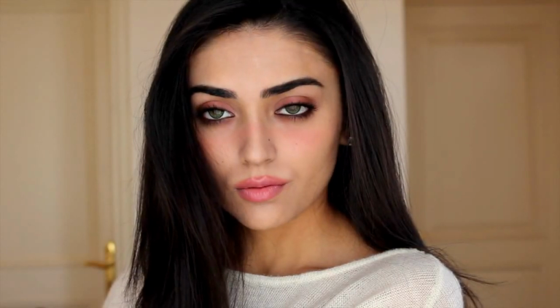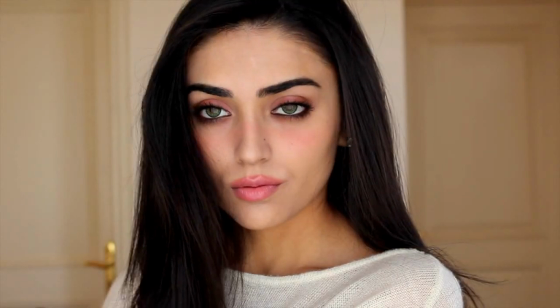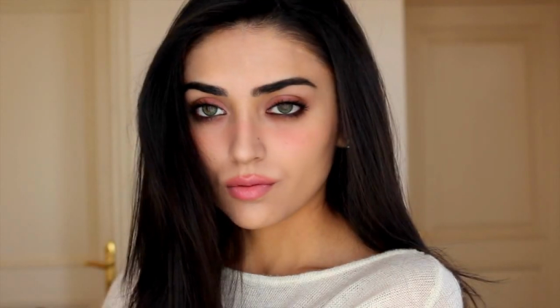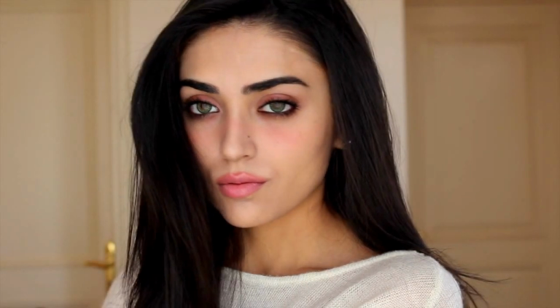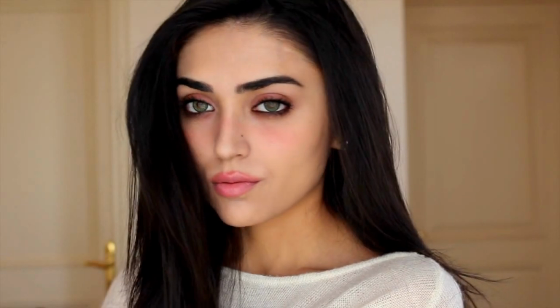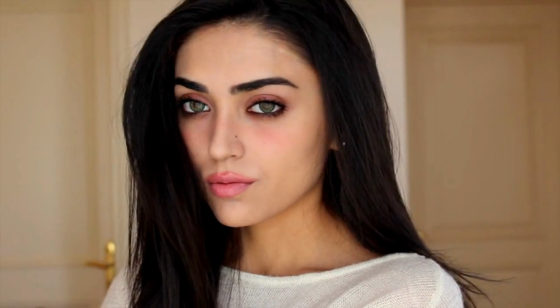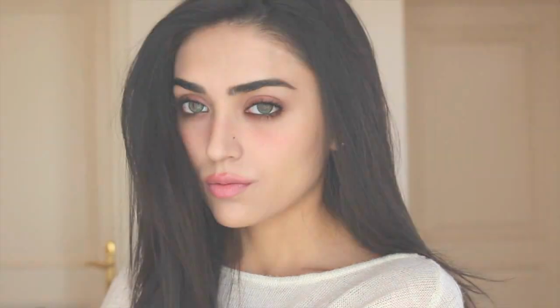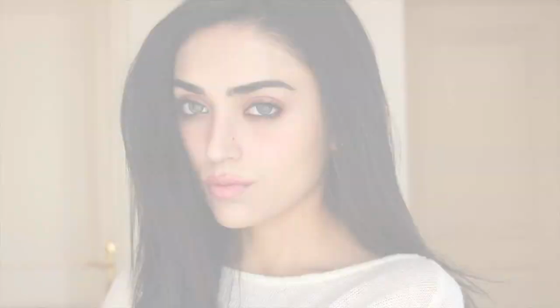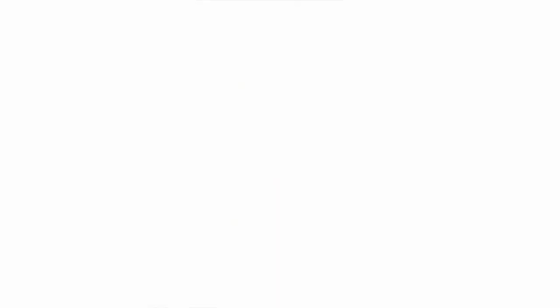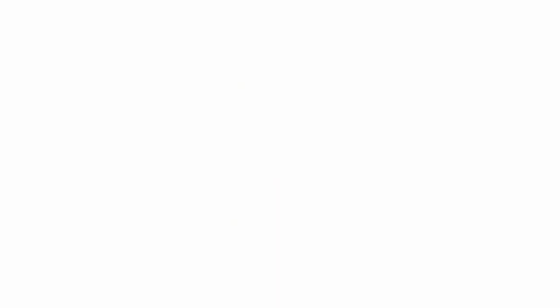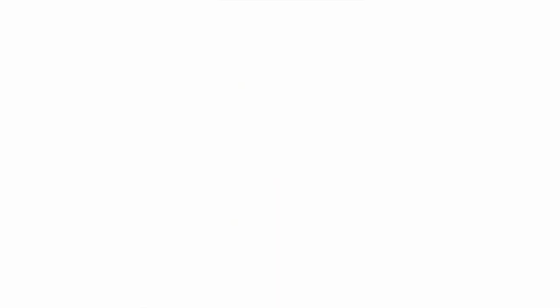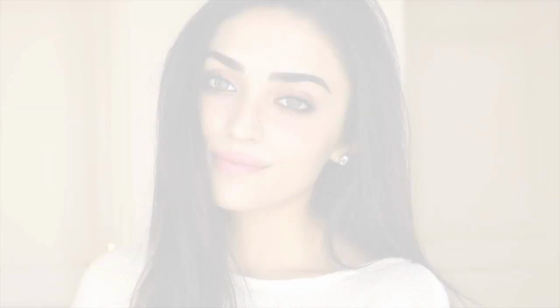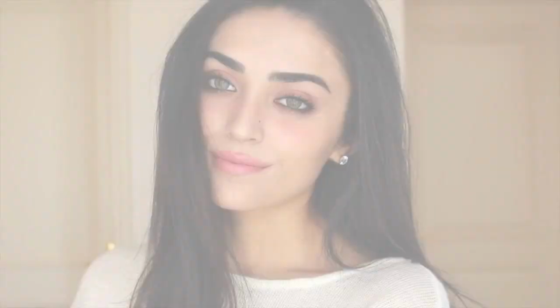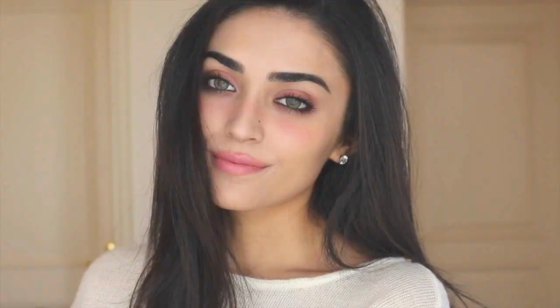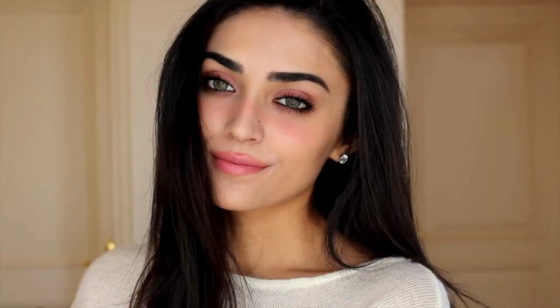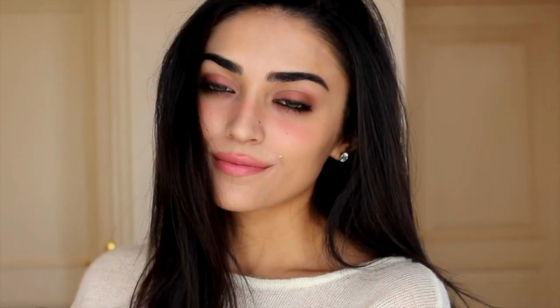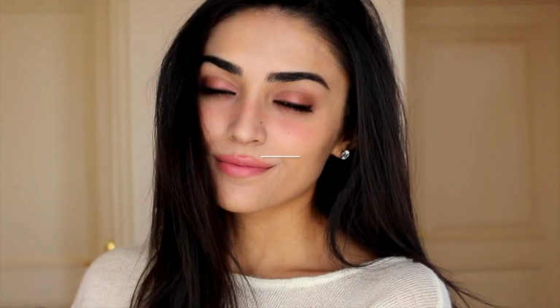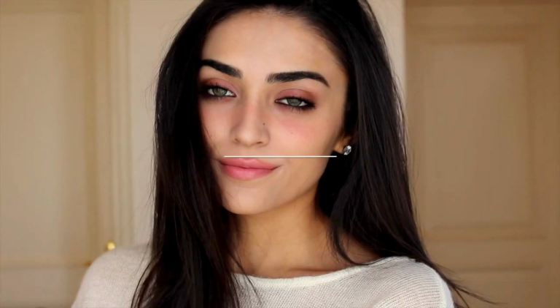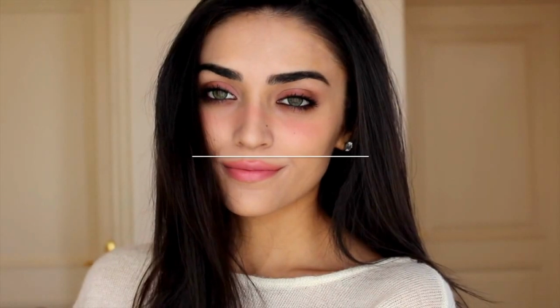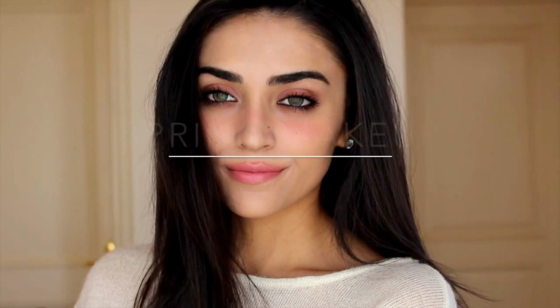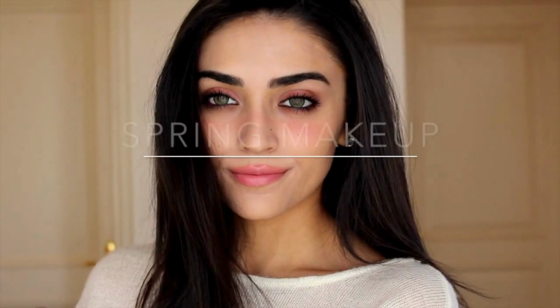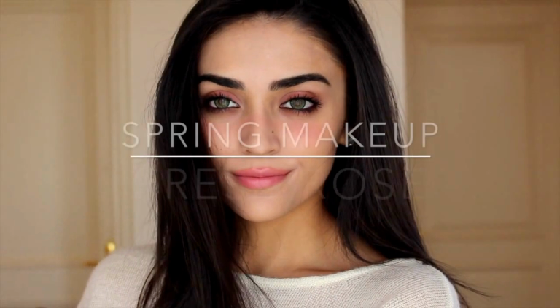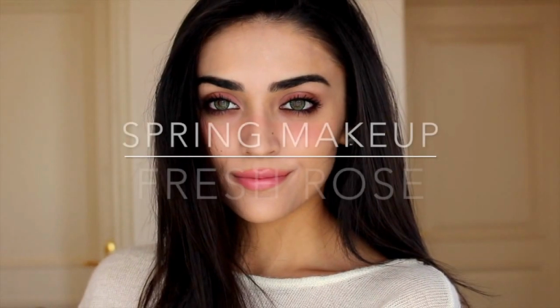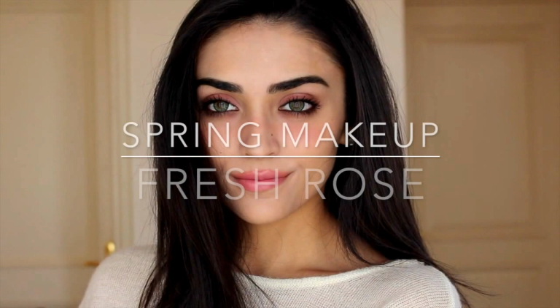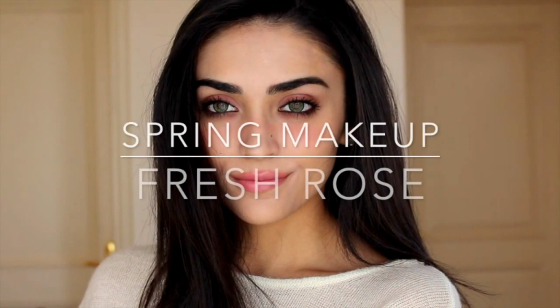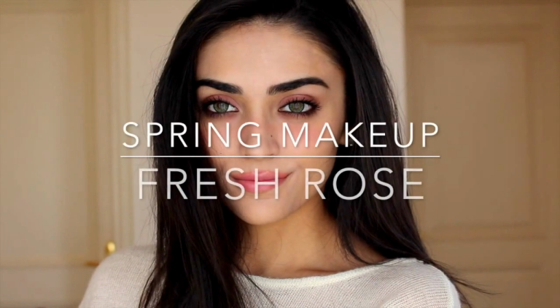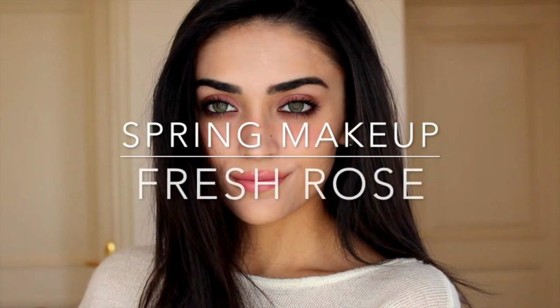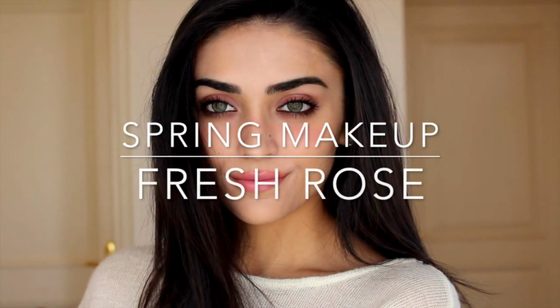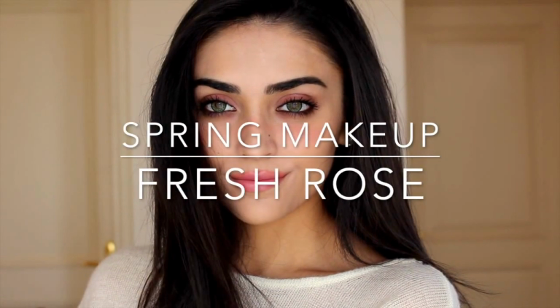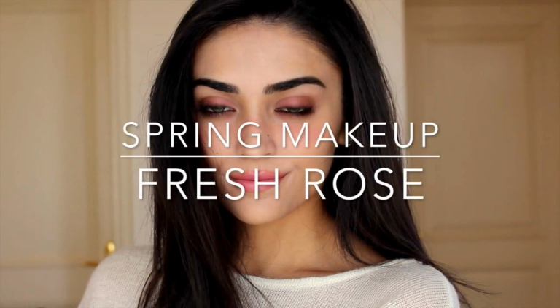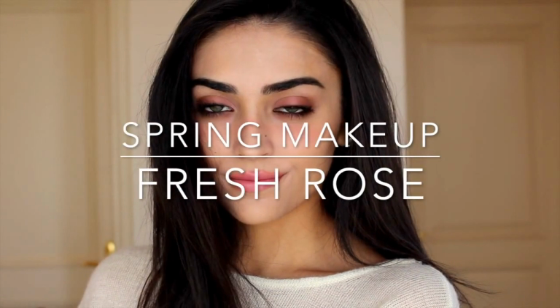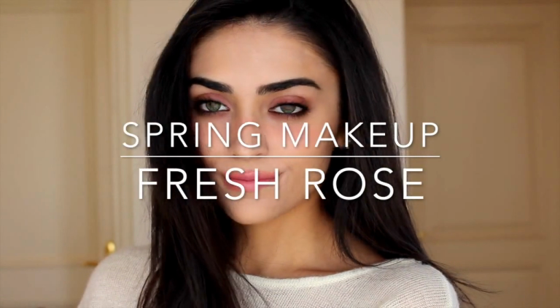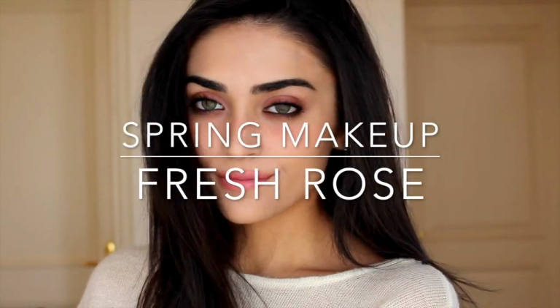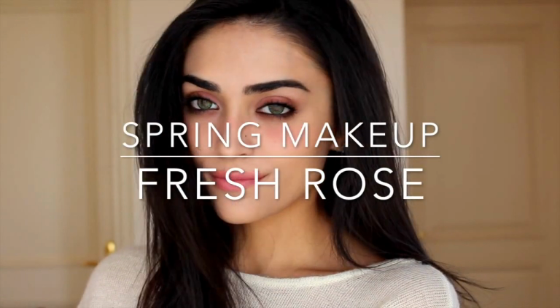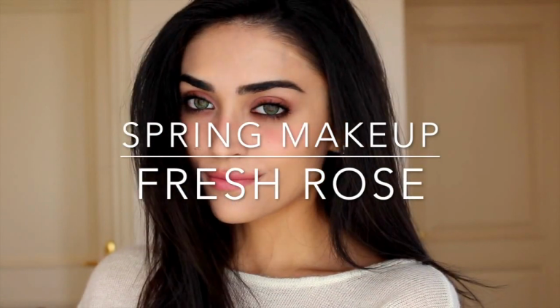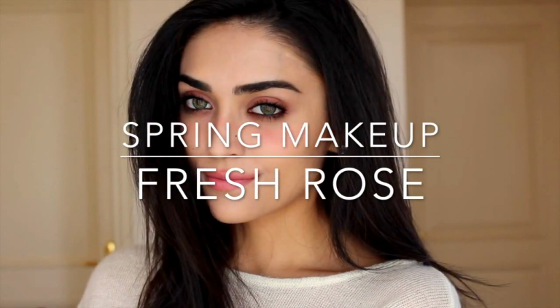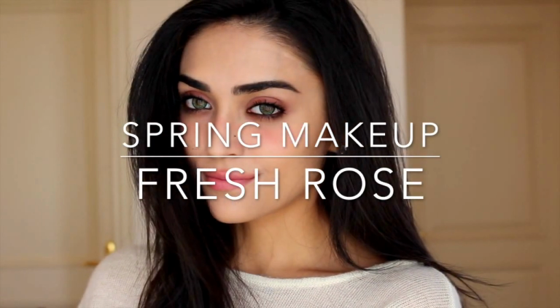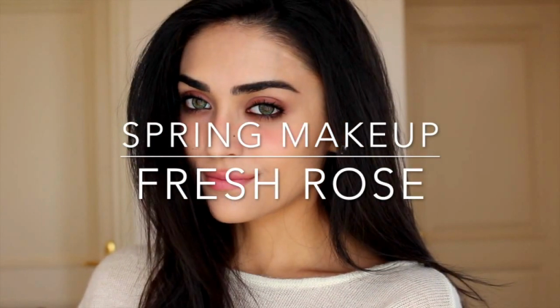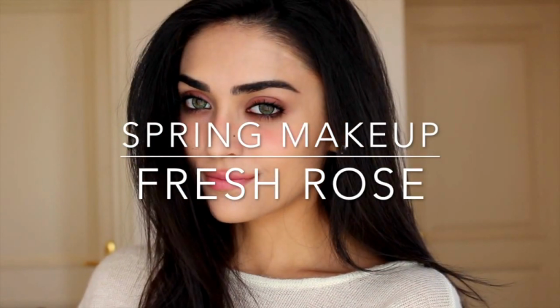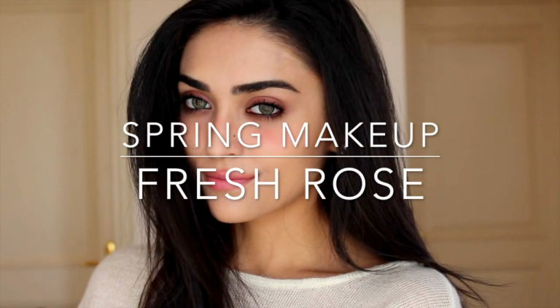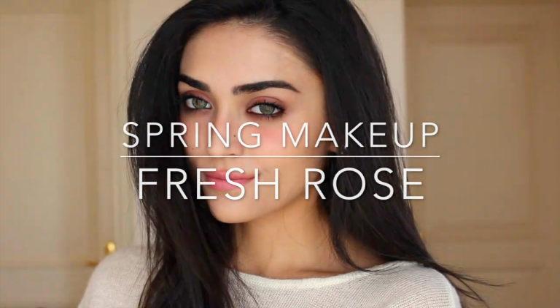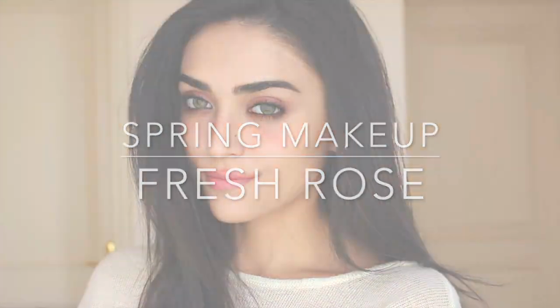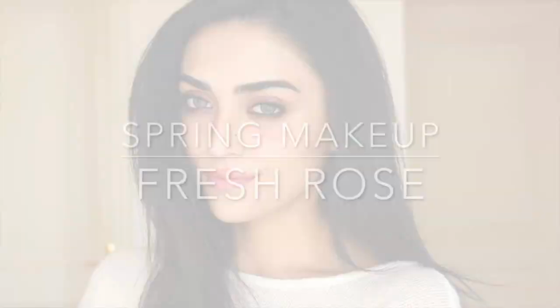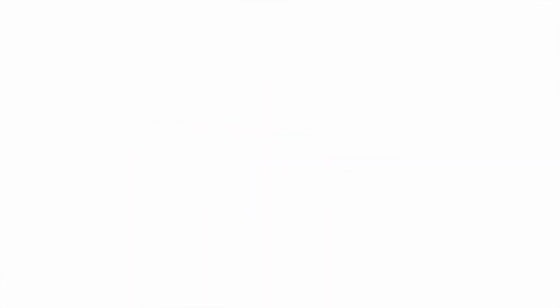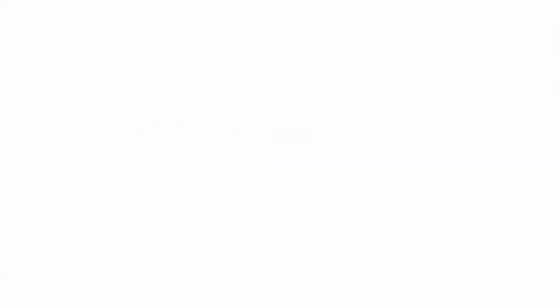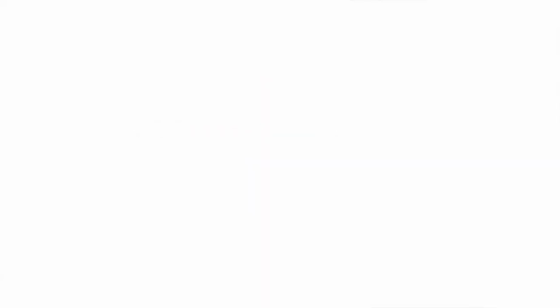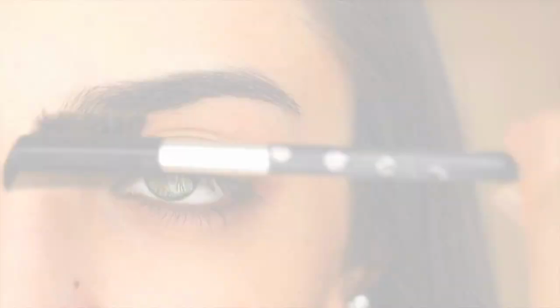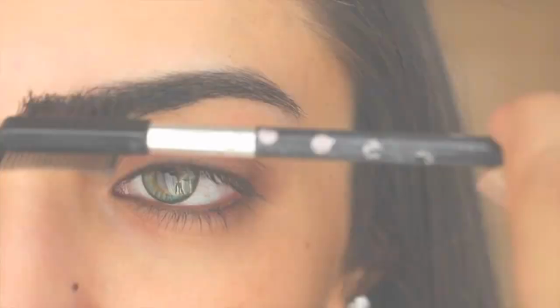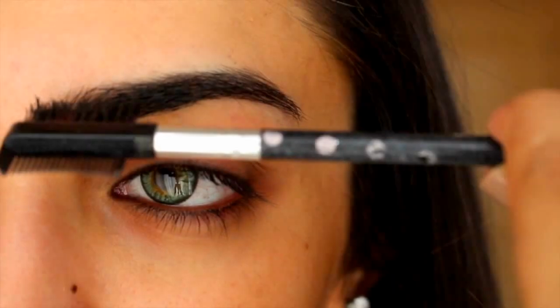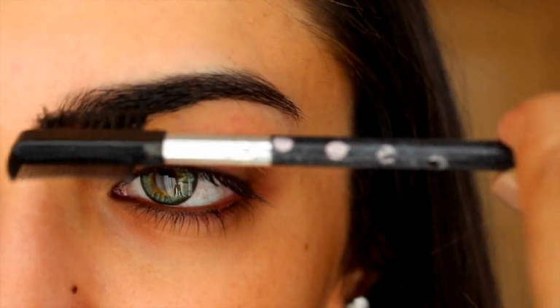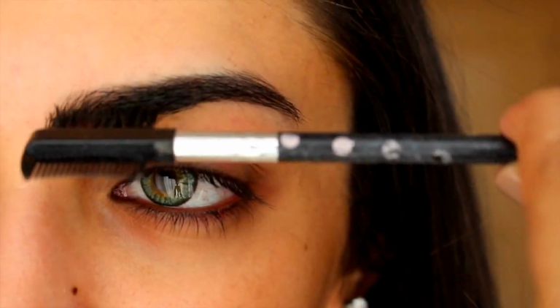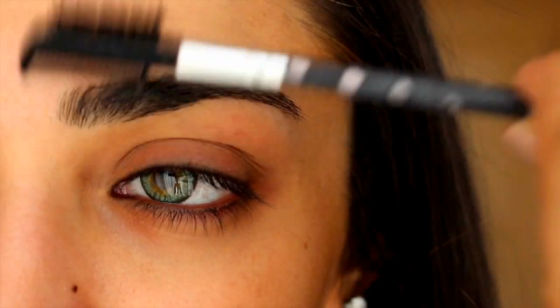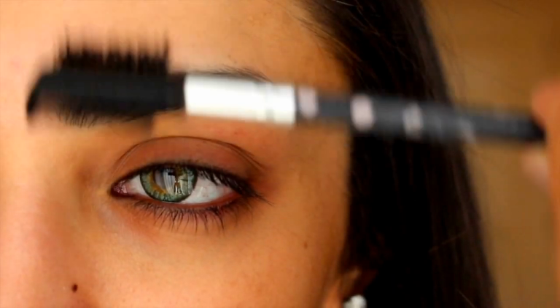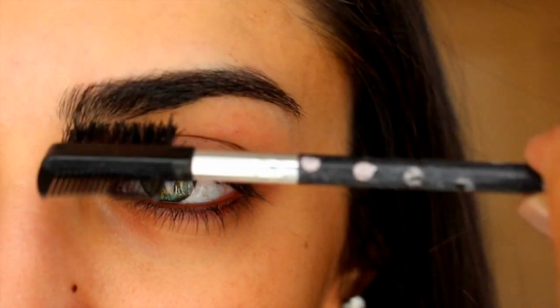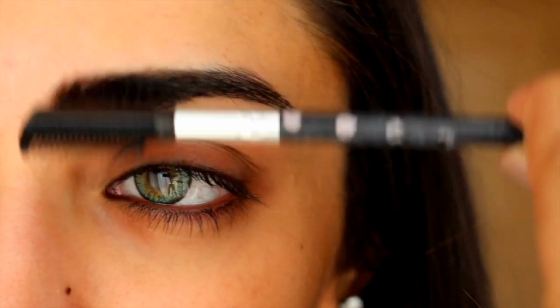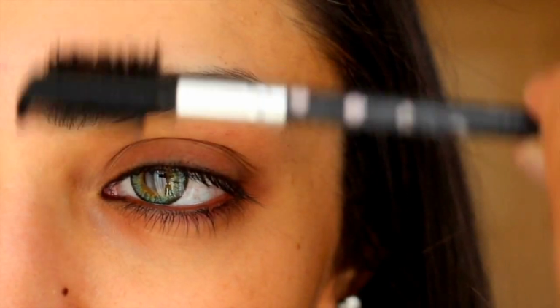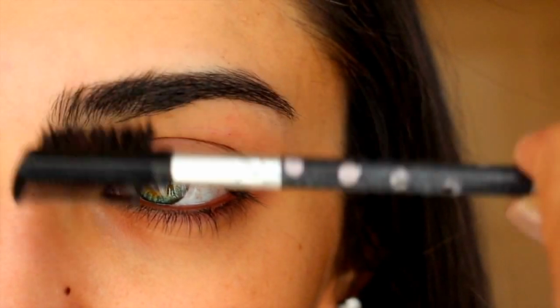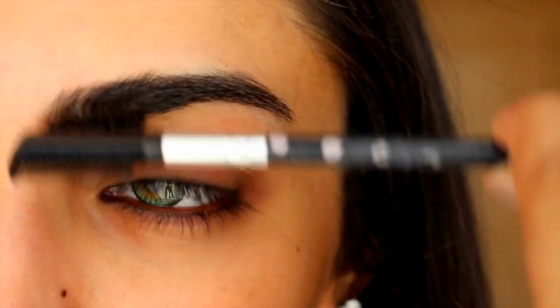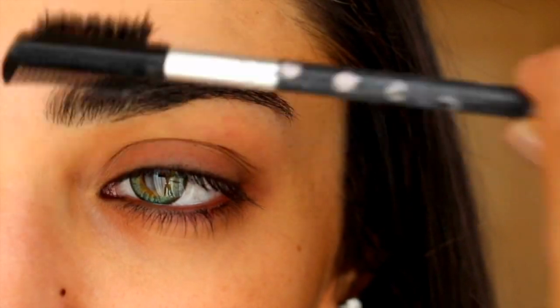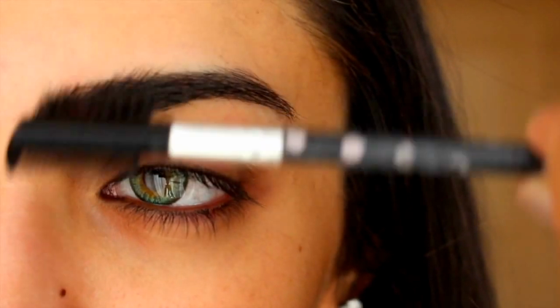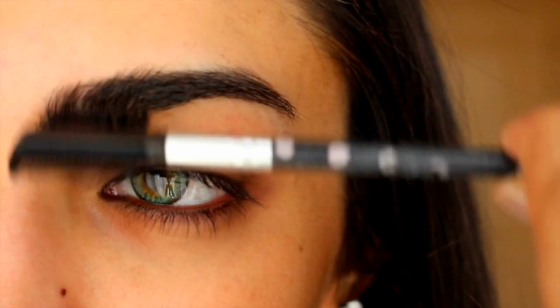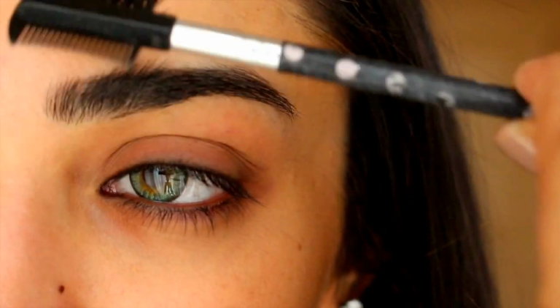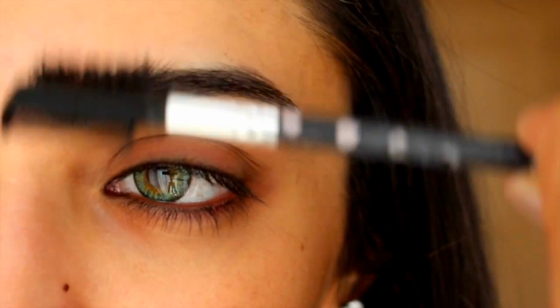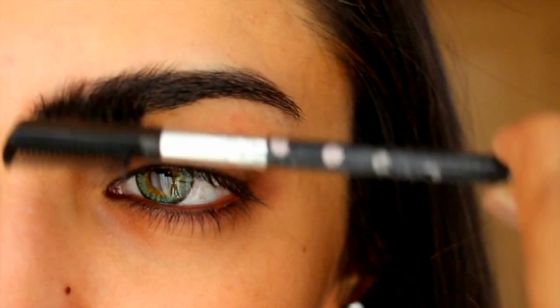Hi guys, it's Lisa and I'm back with this Brush & Rosy Spring Makeup Tutorial, so if you want to see how they get this look, then just keep watching and don't forget to subscribe!